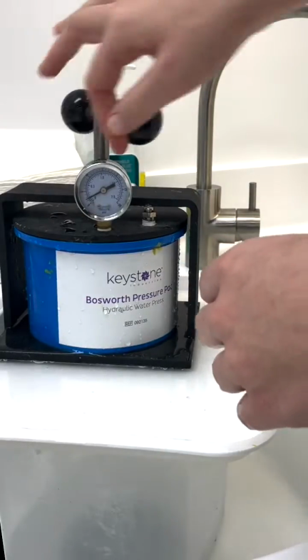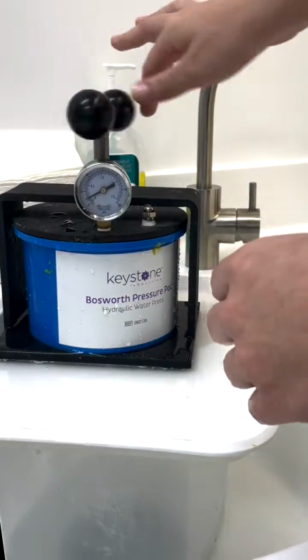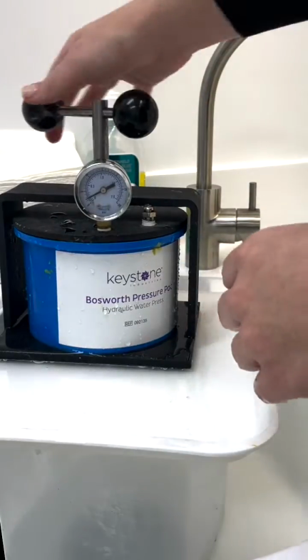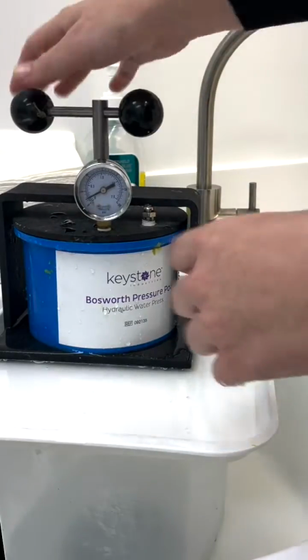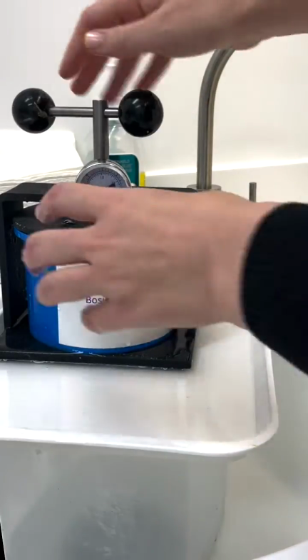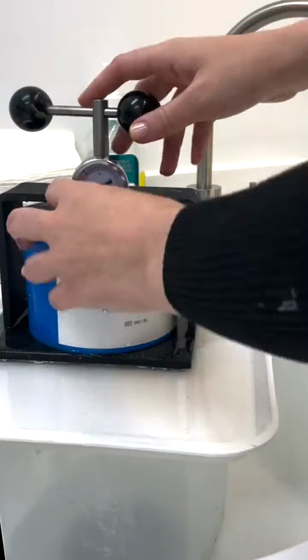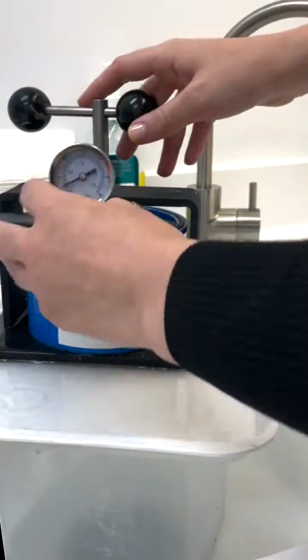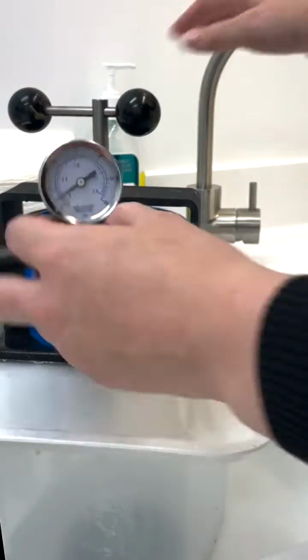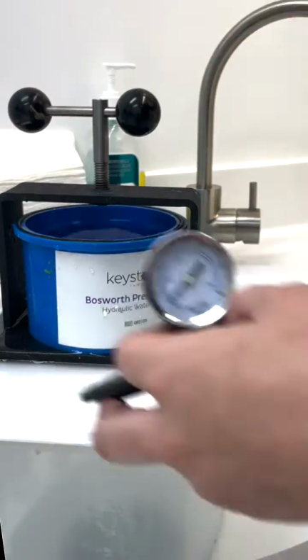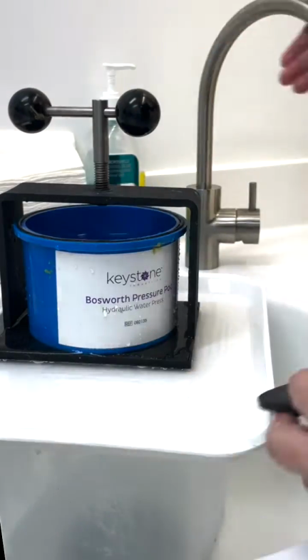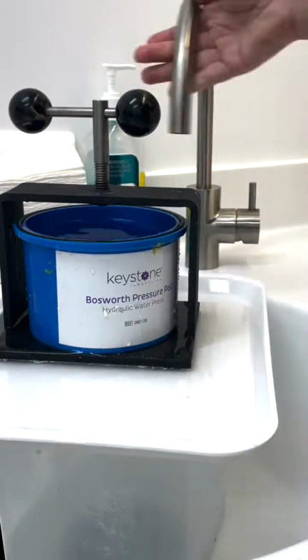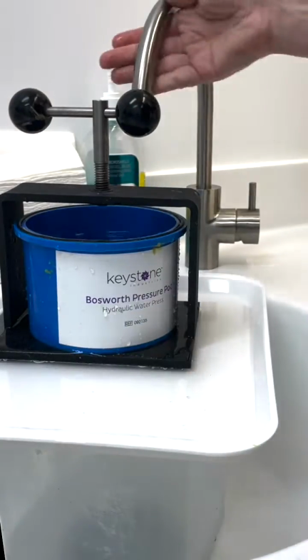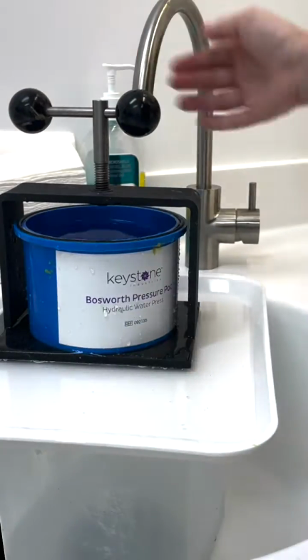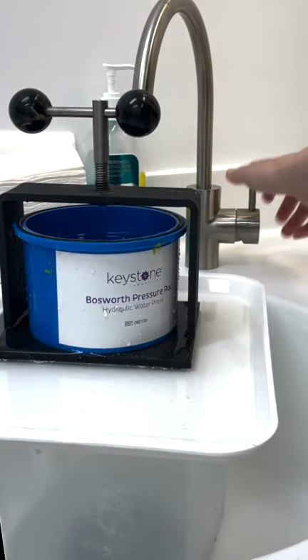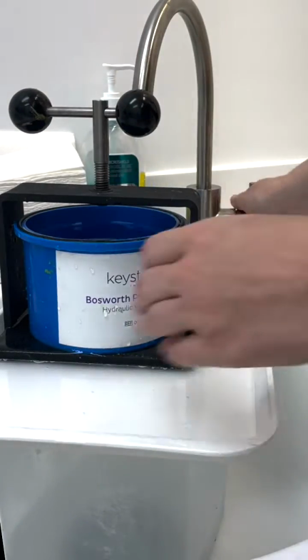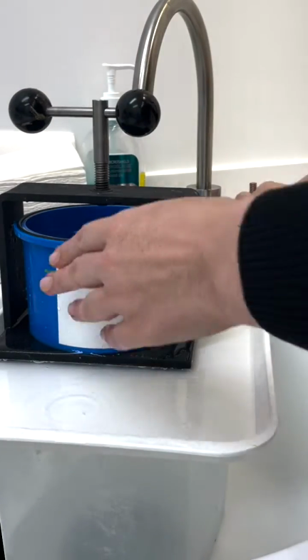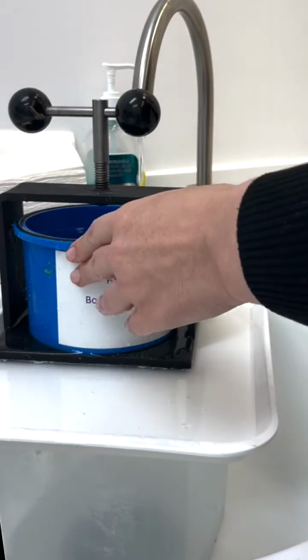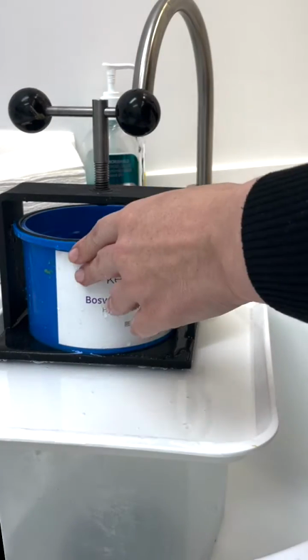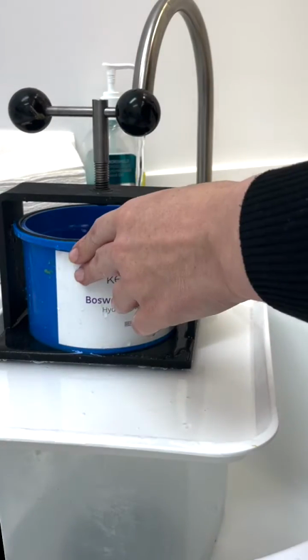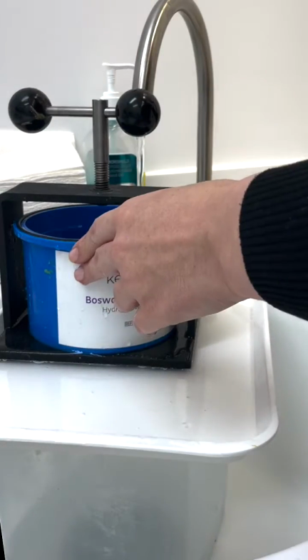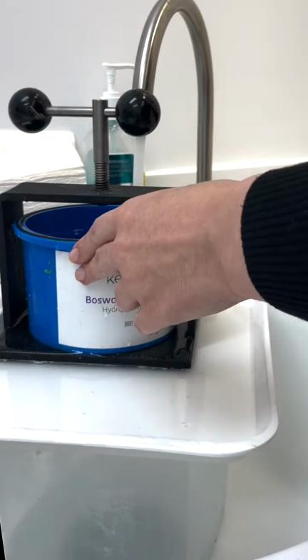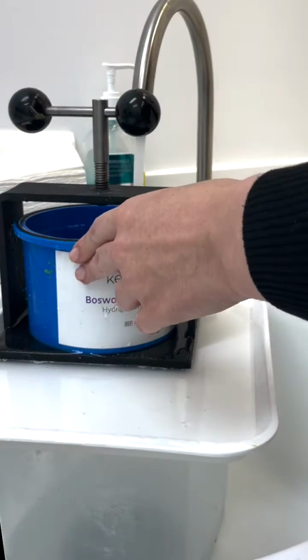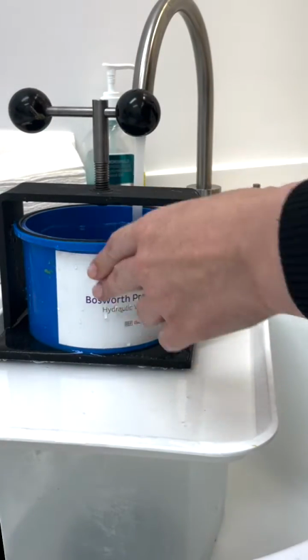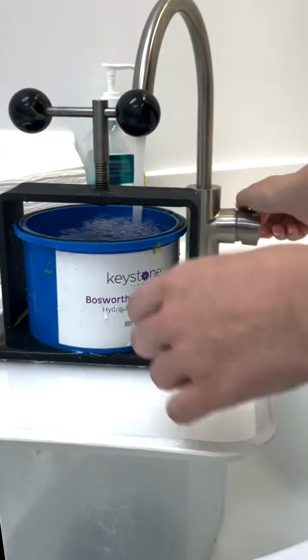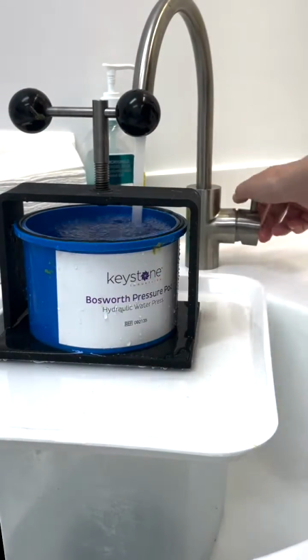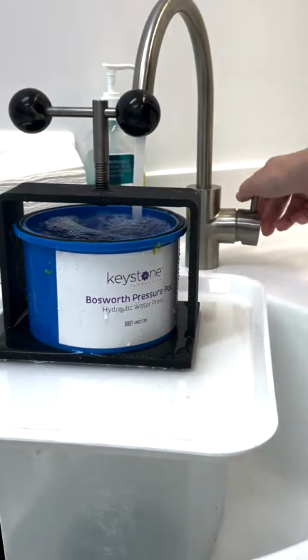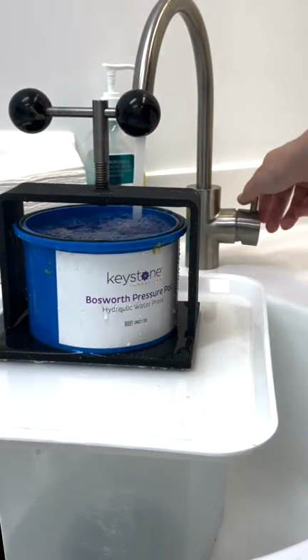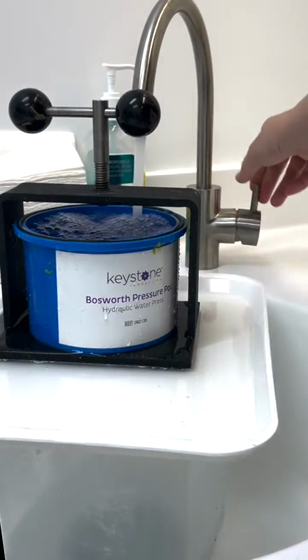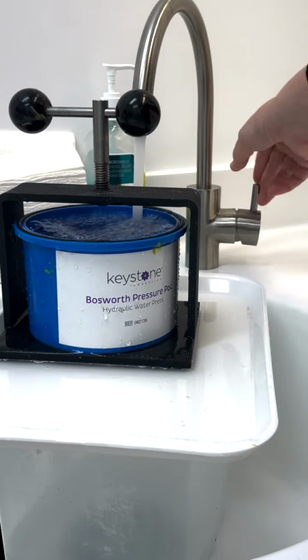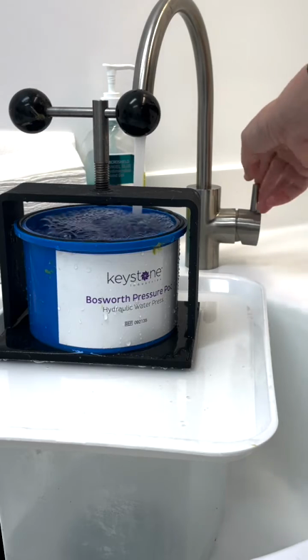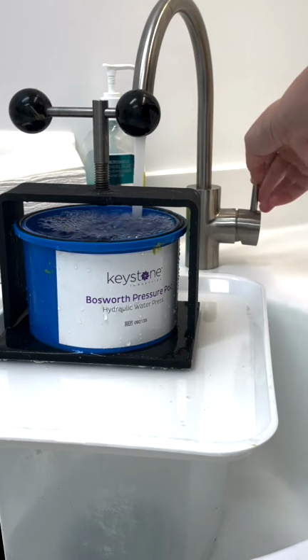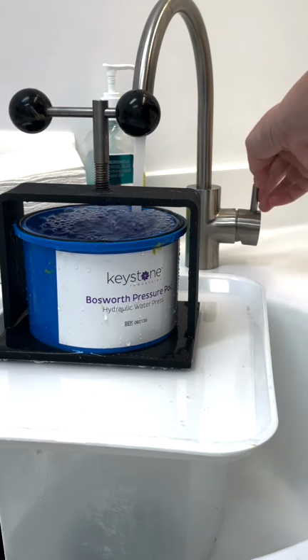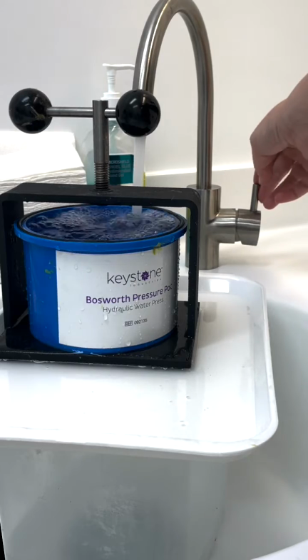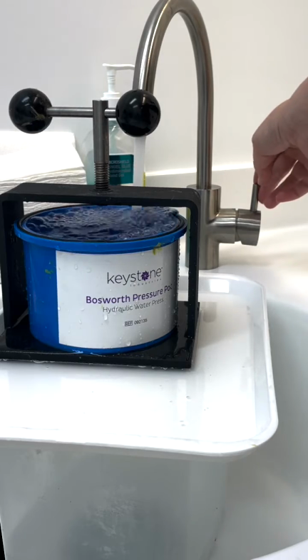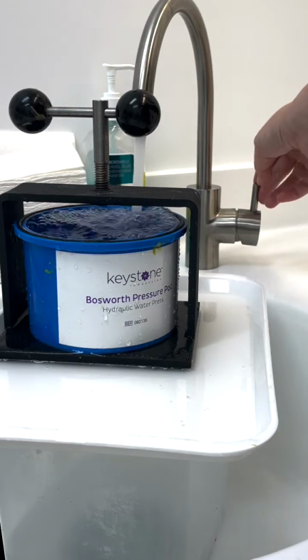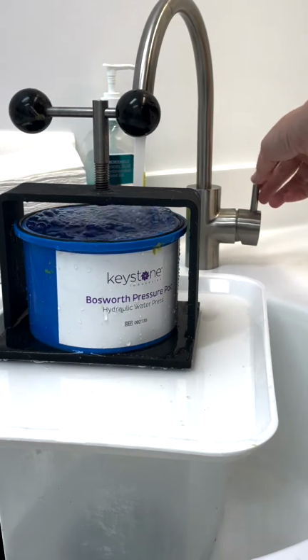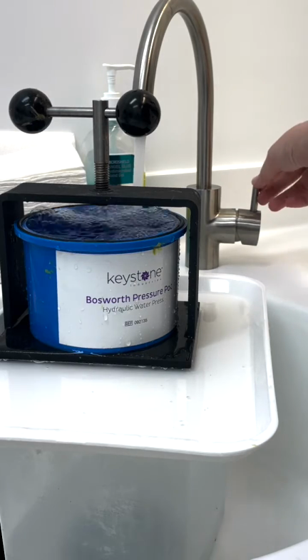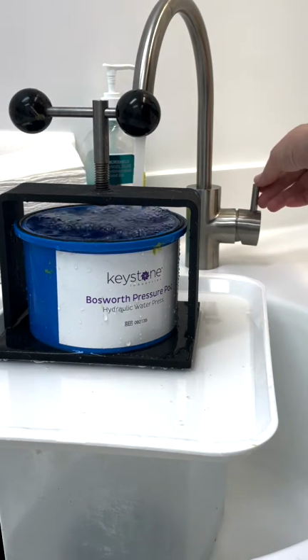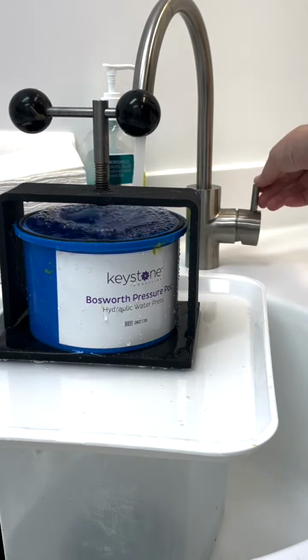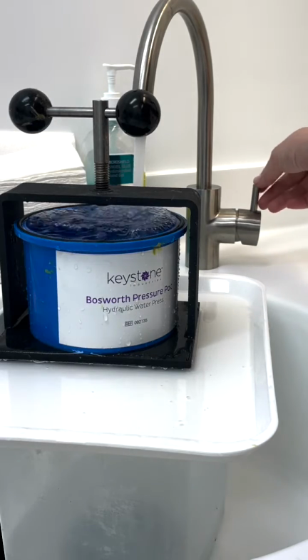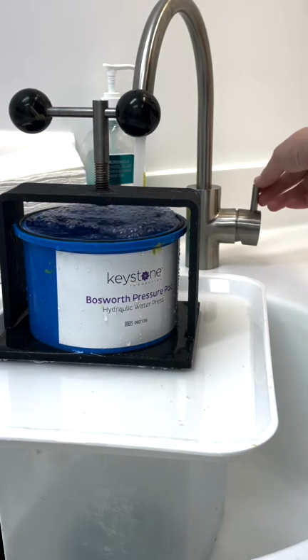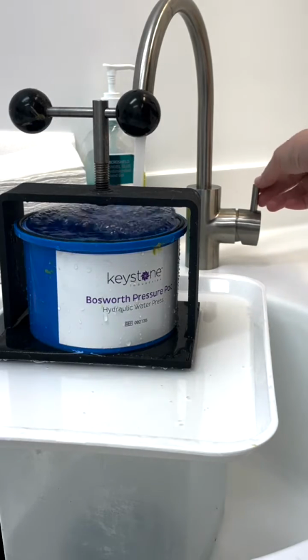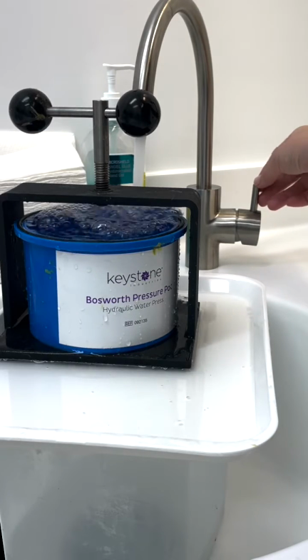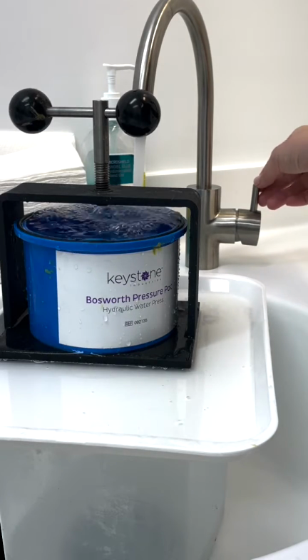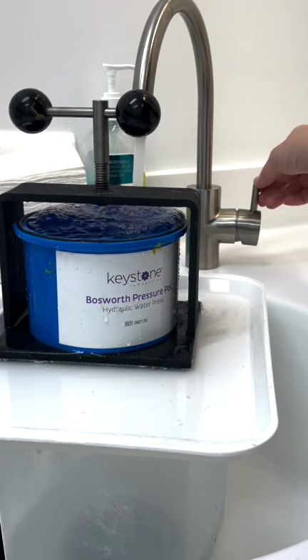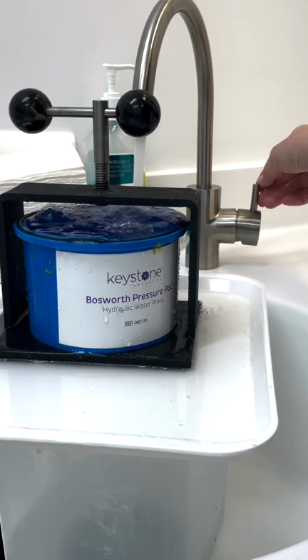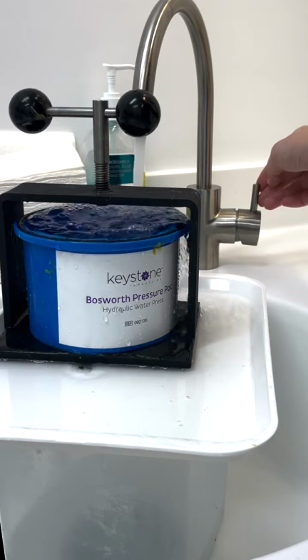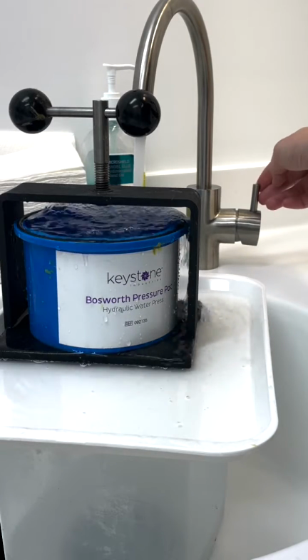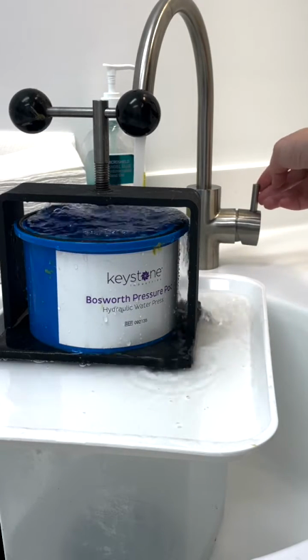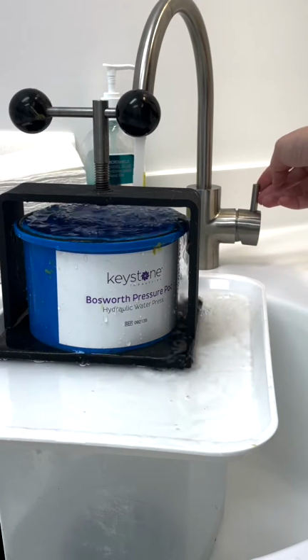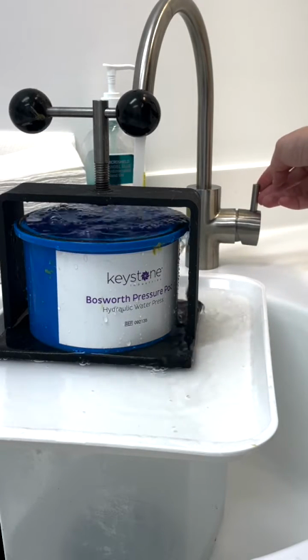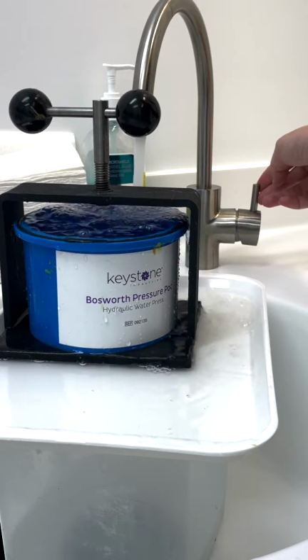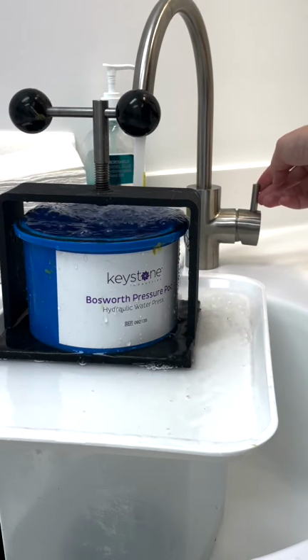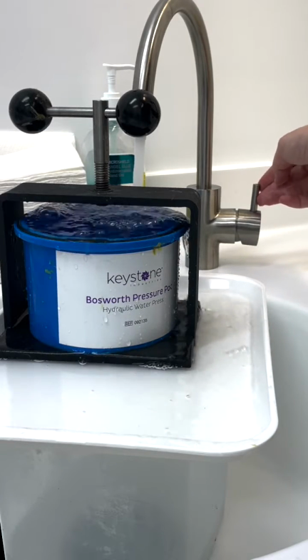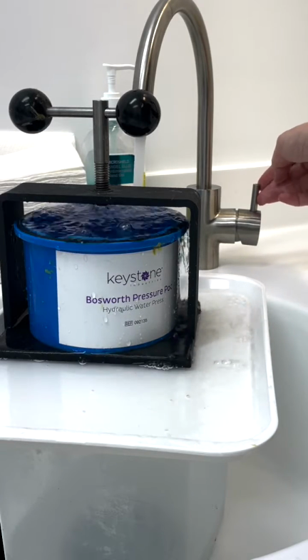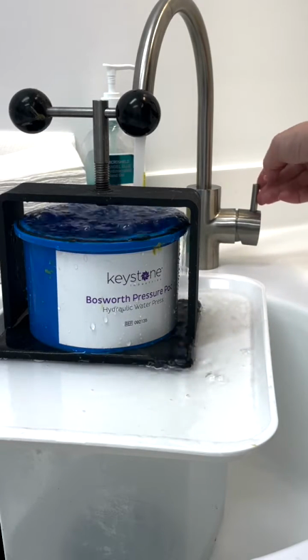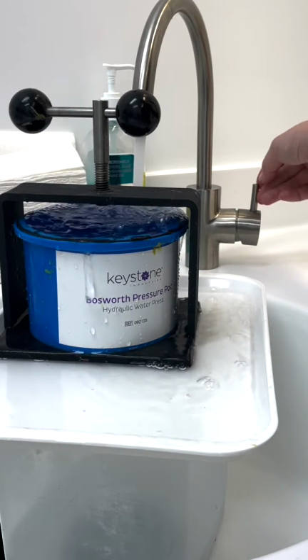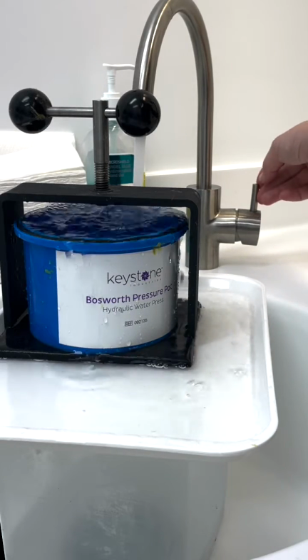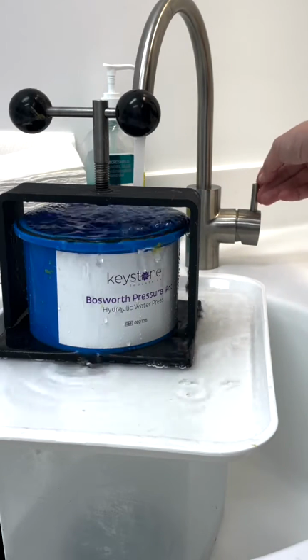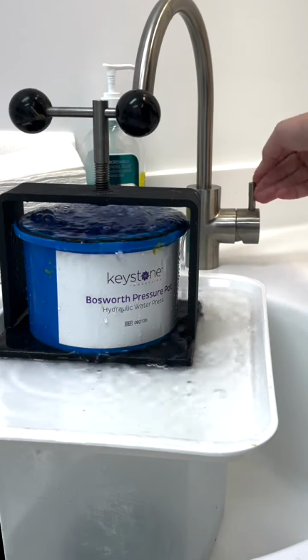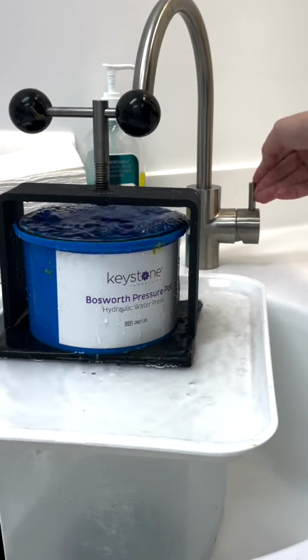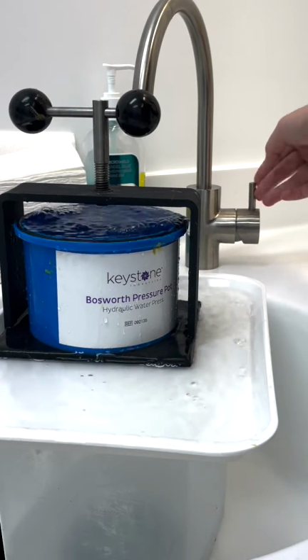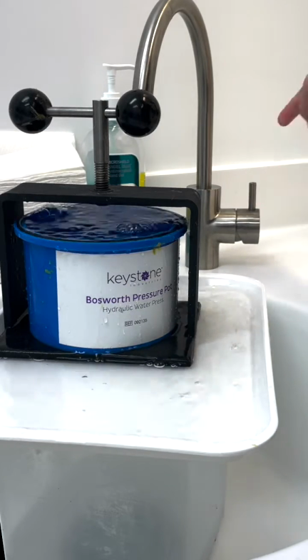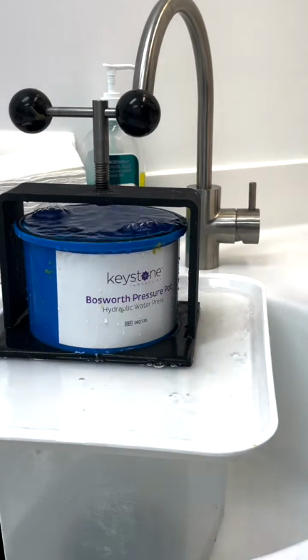You'll want to get yourself a hydraulic water press — they are a game changer. Fill it with room temperature water and make sure it's all the way to the top.